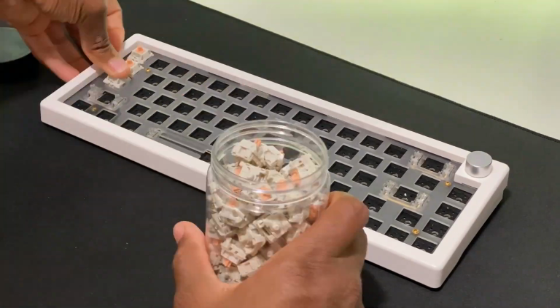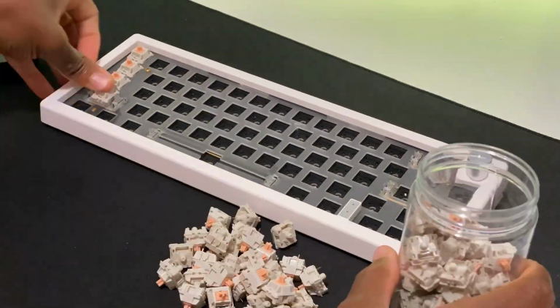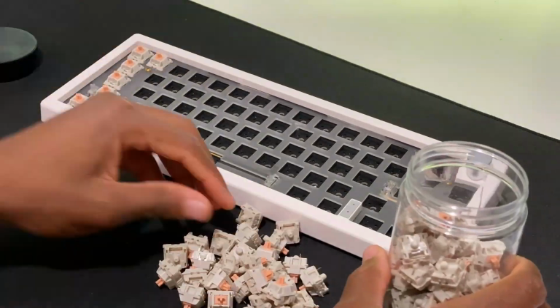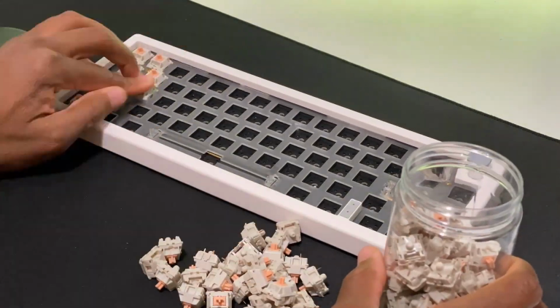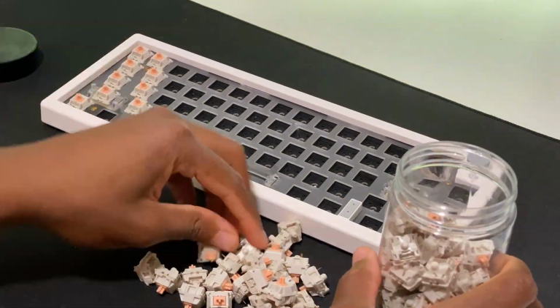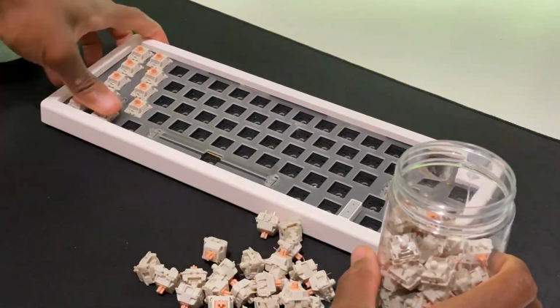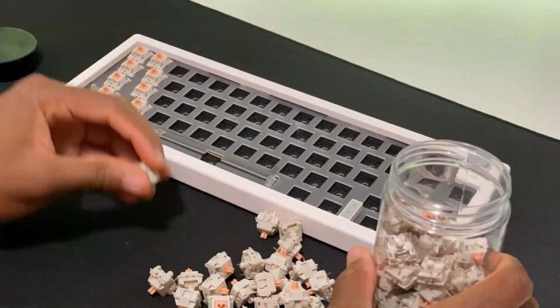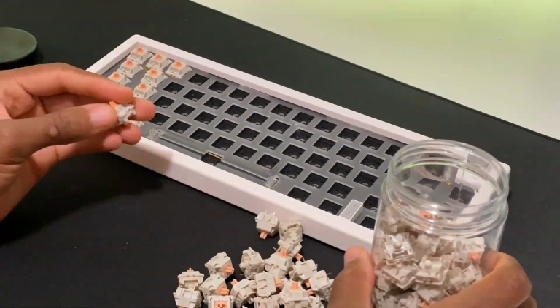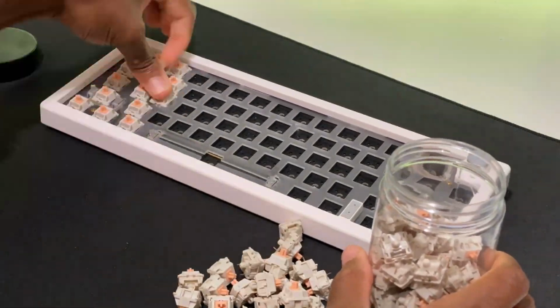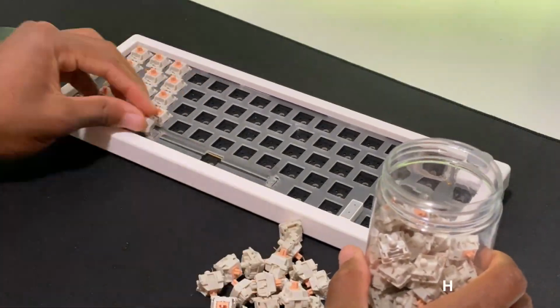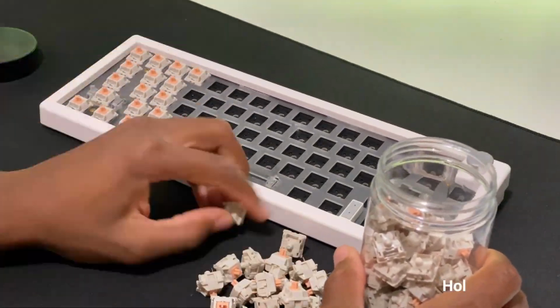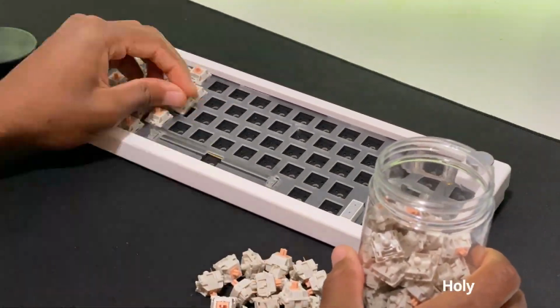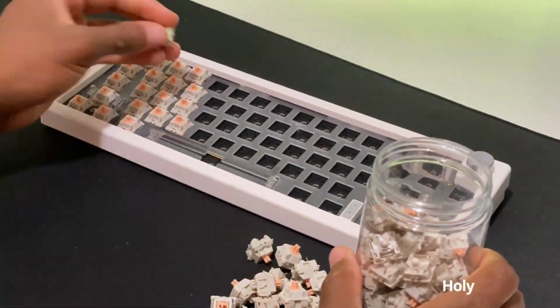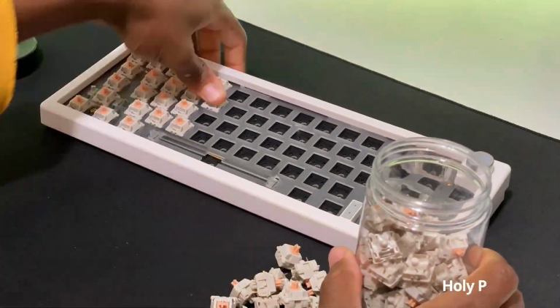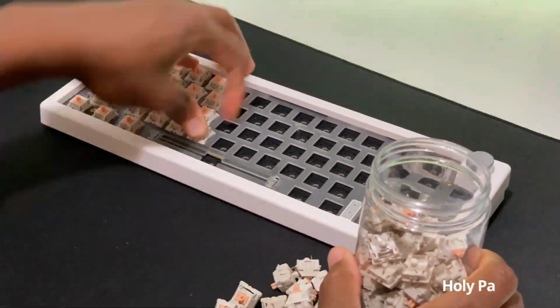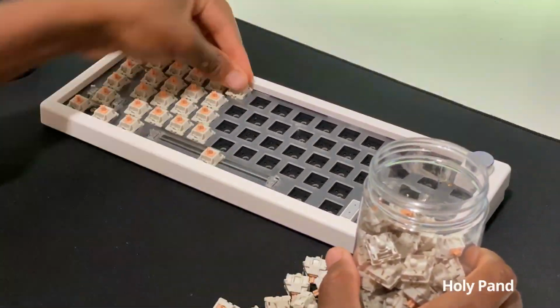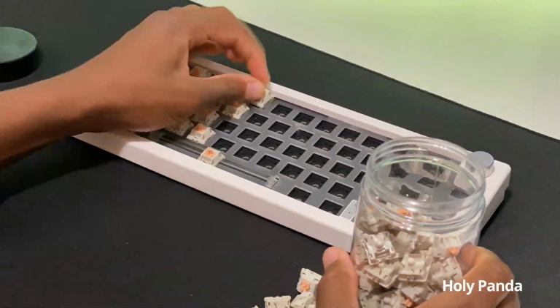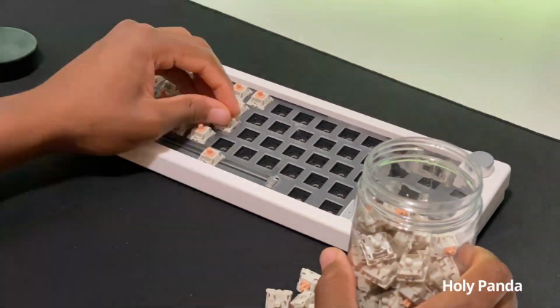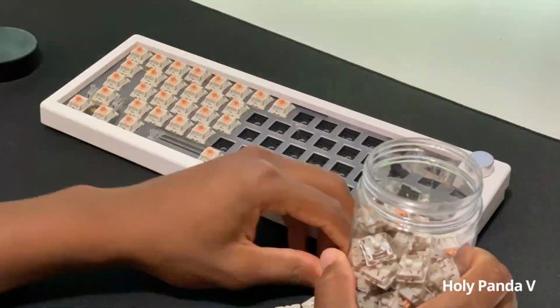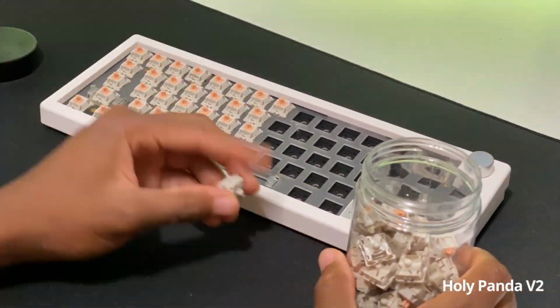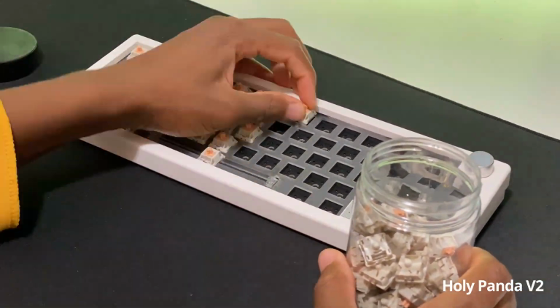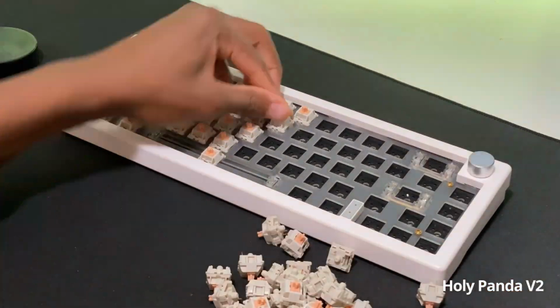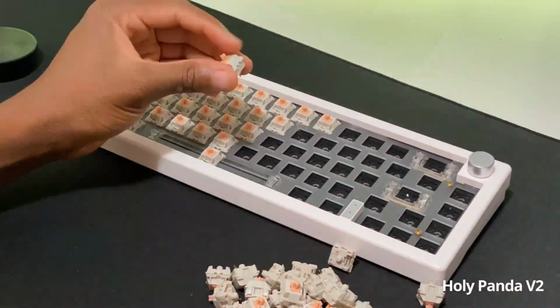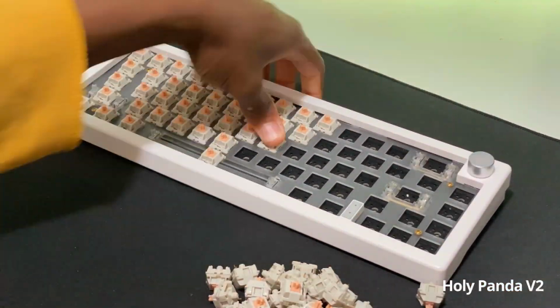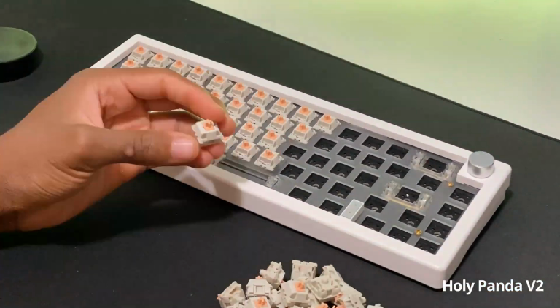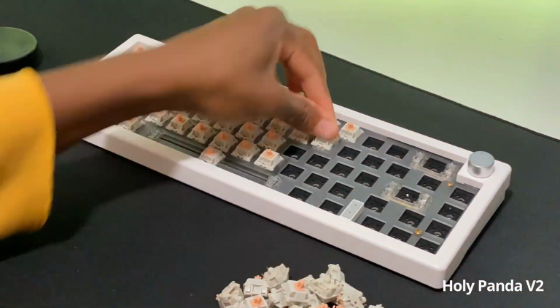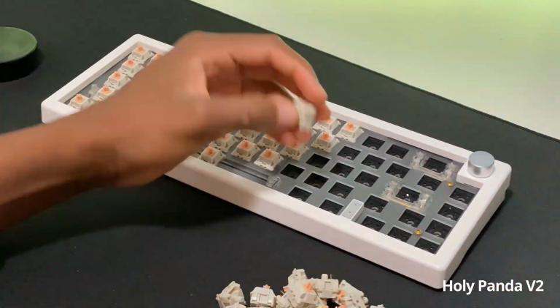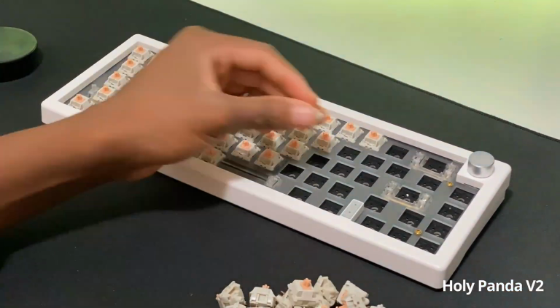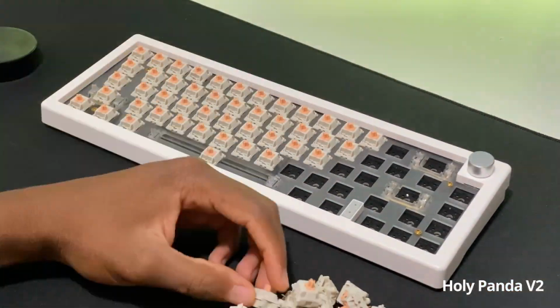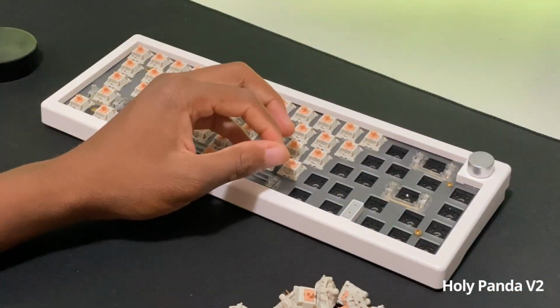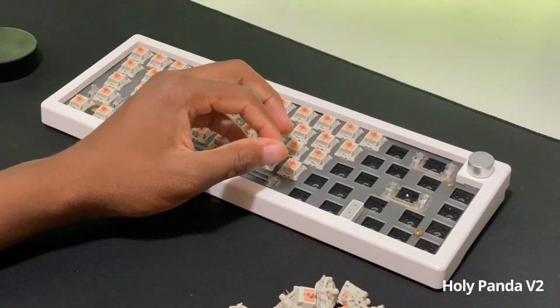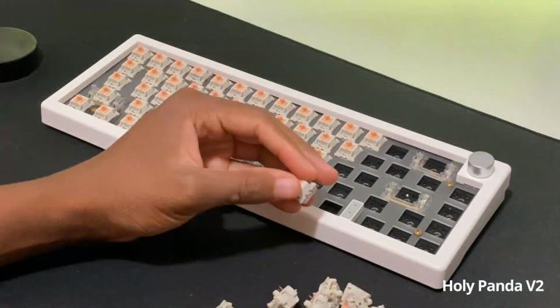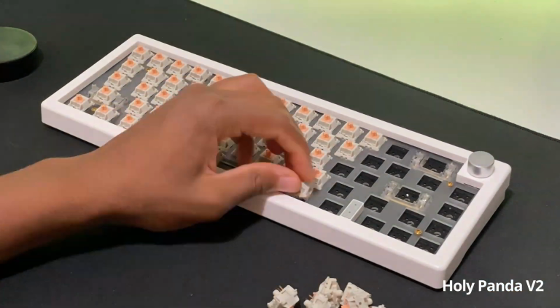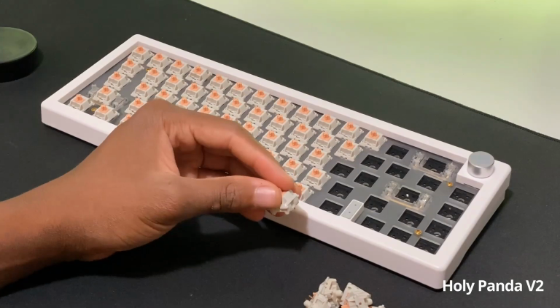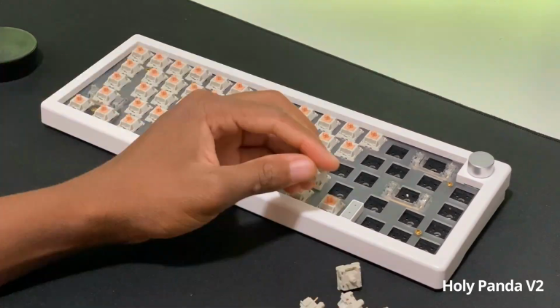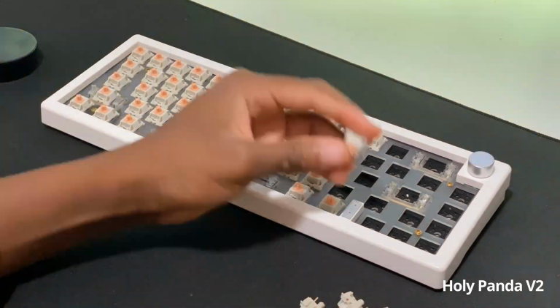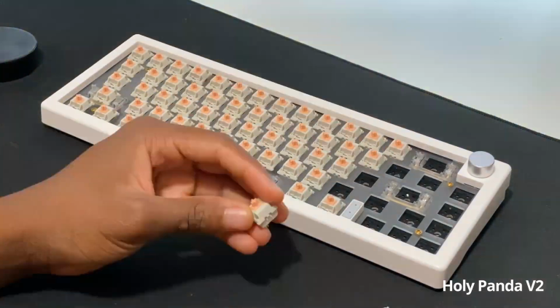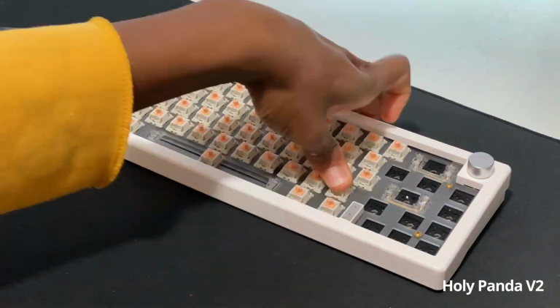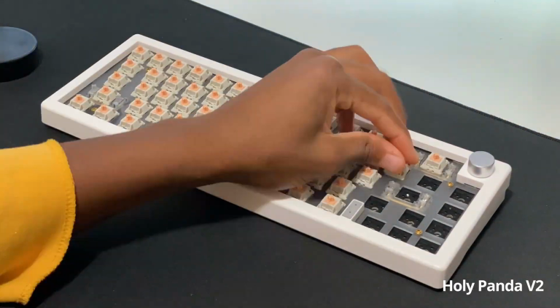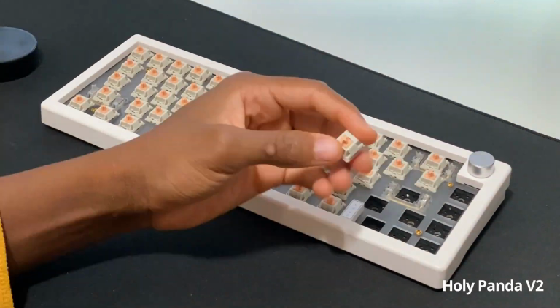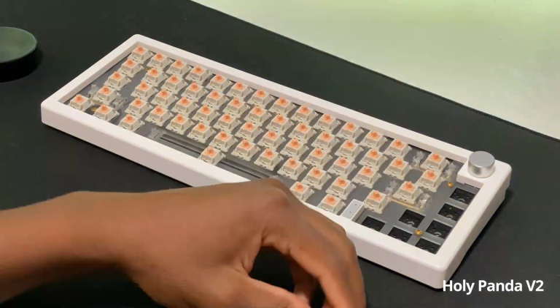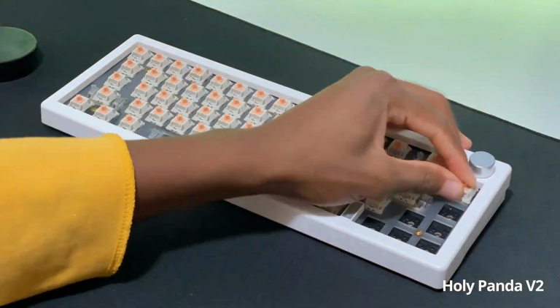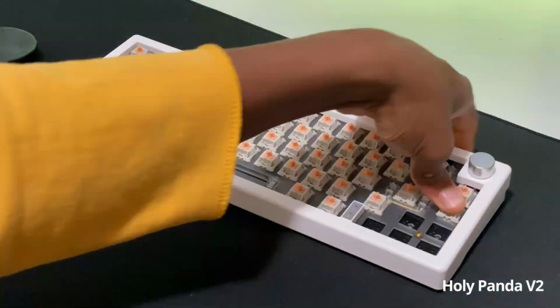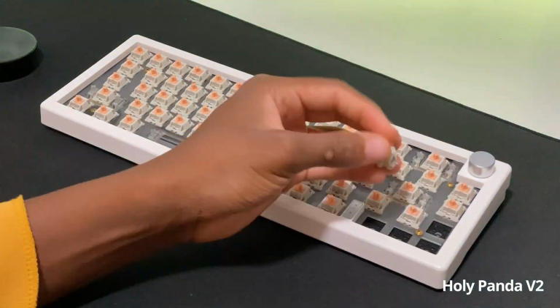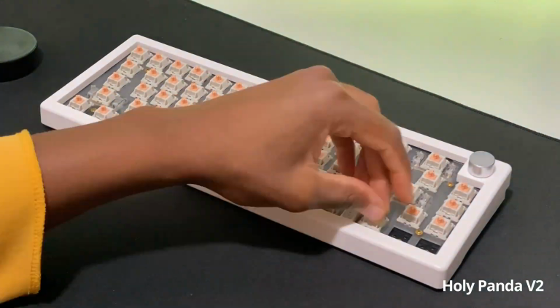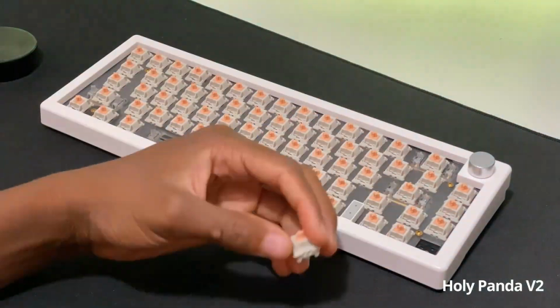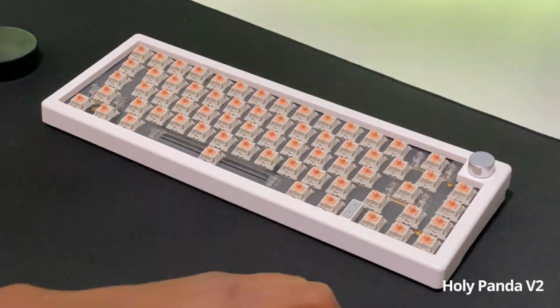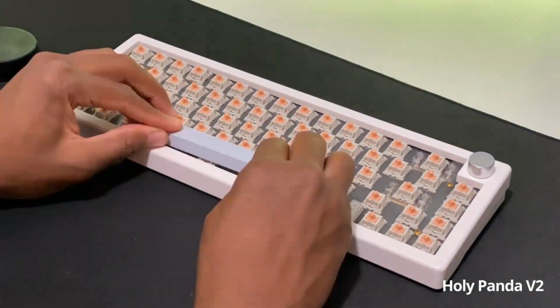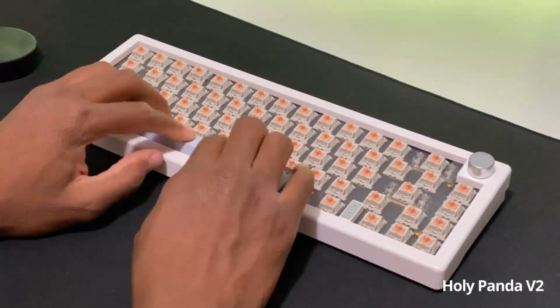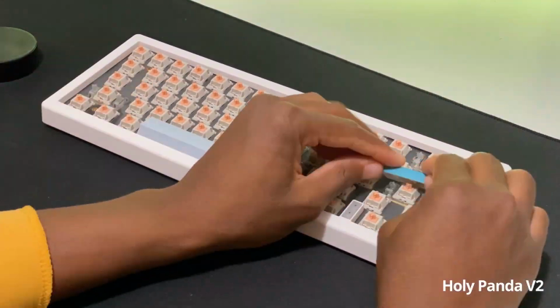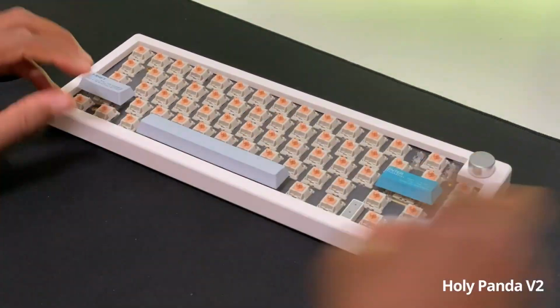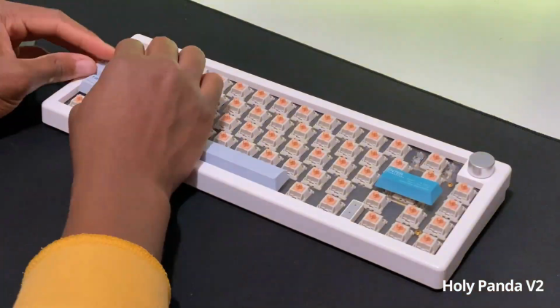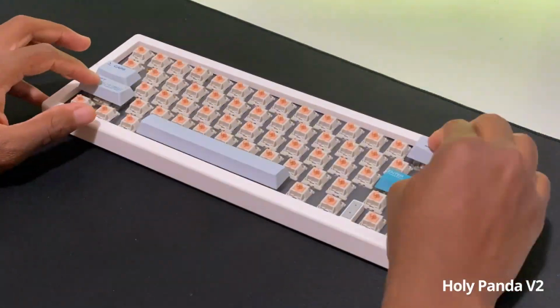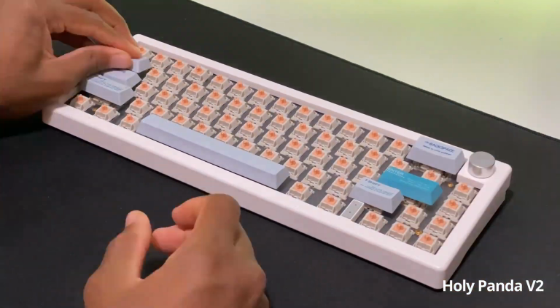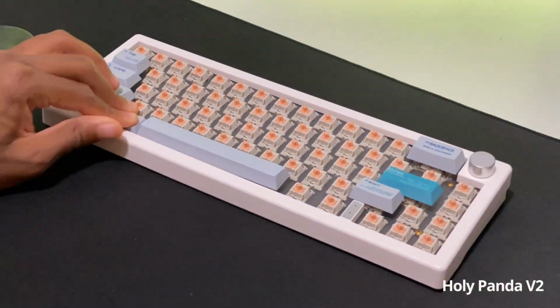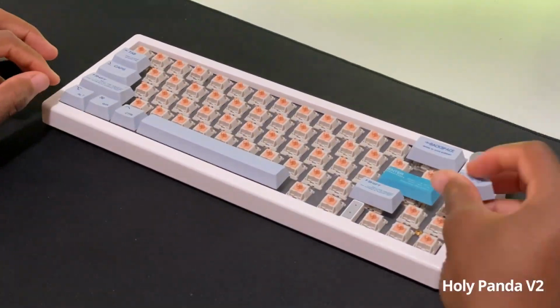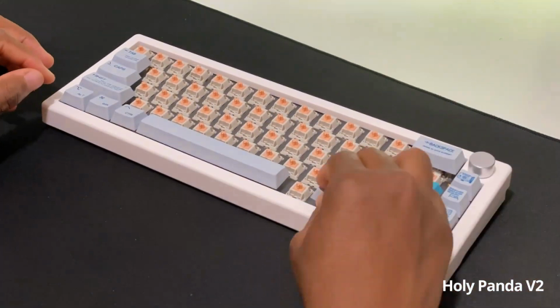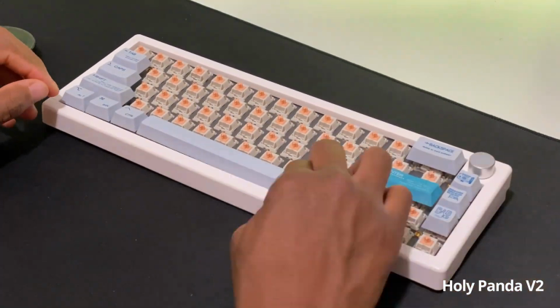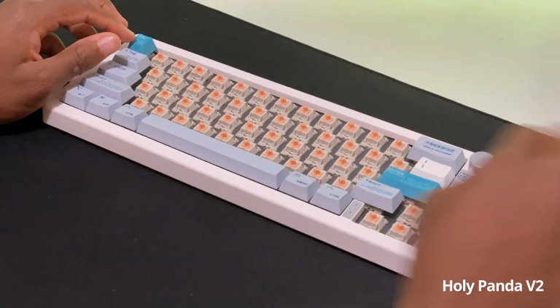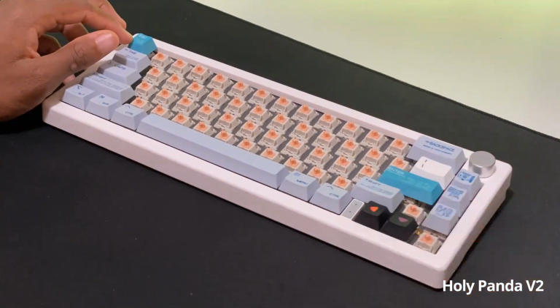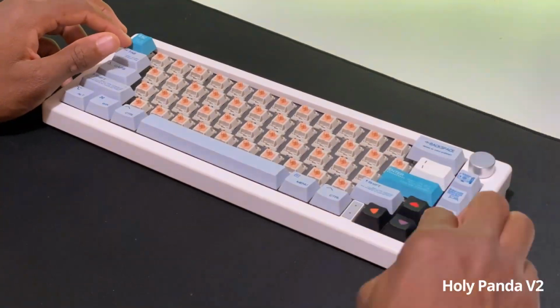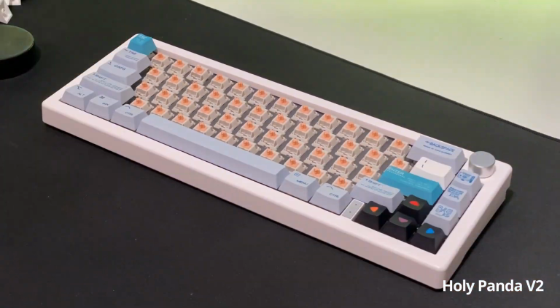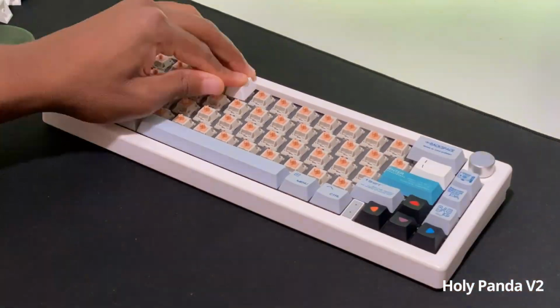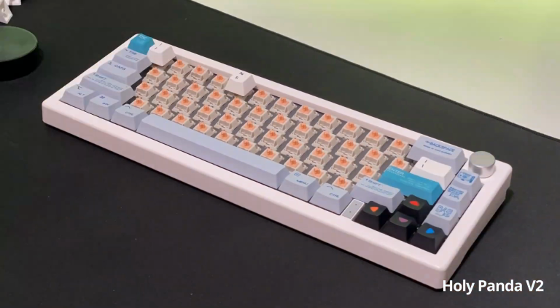And in the other corner, the Holy Panda v2s definitely need to be lubed — it's a bit more scratchy and you can hear the difference.